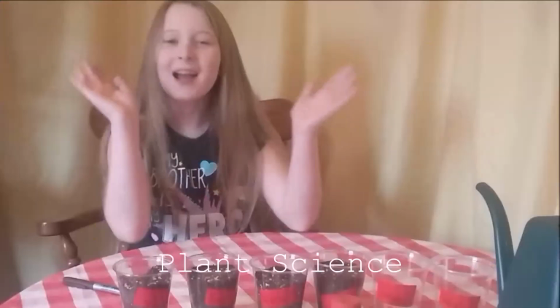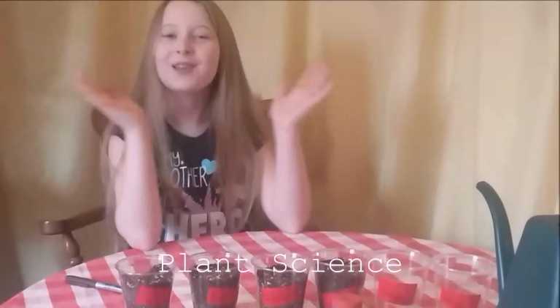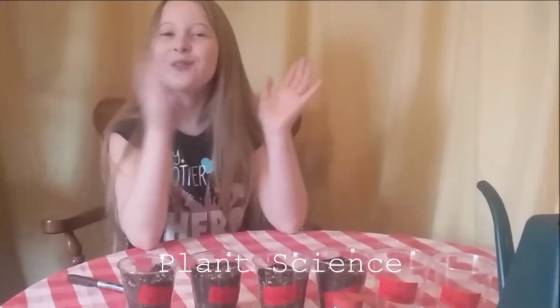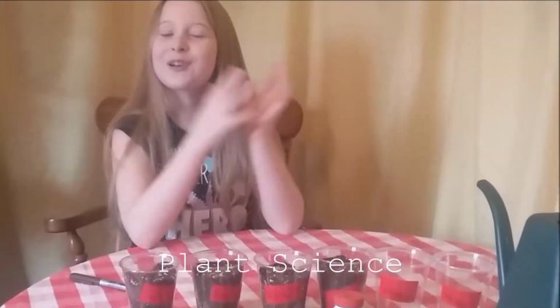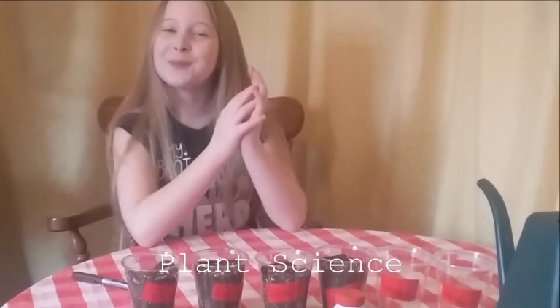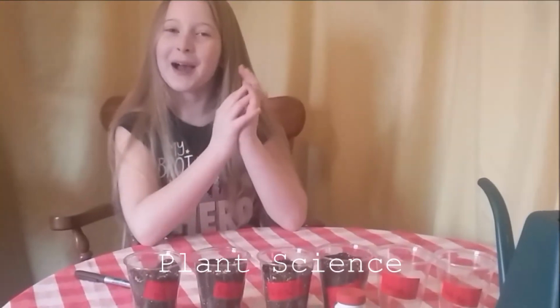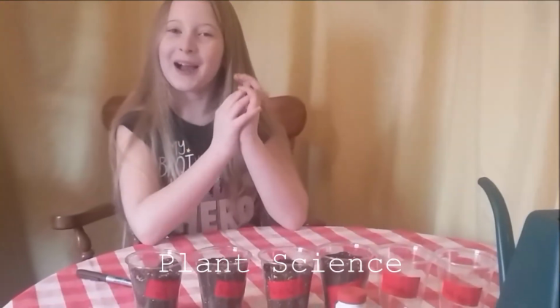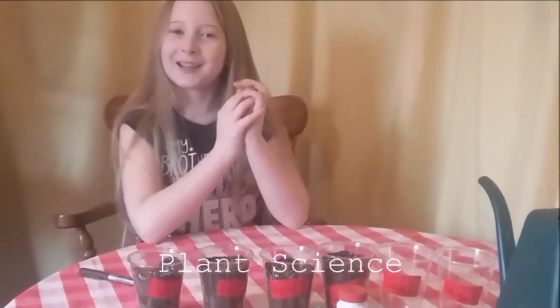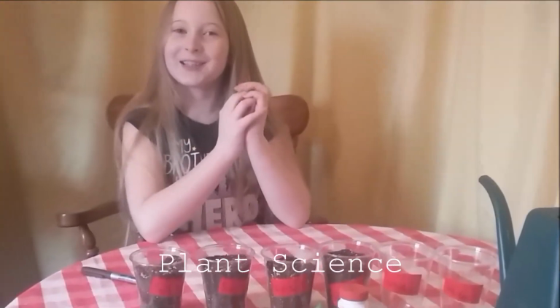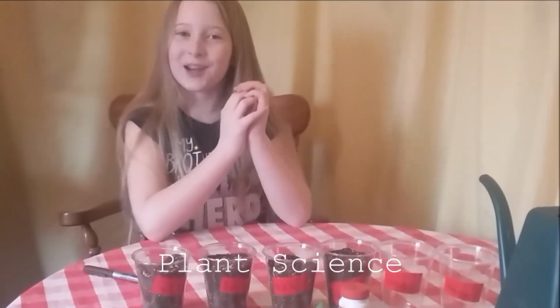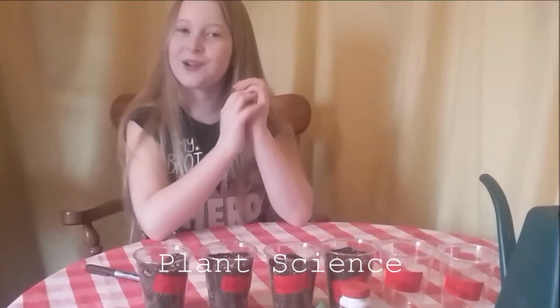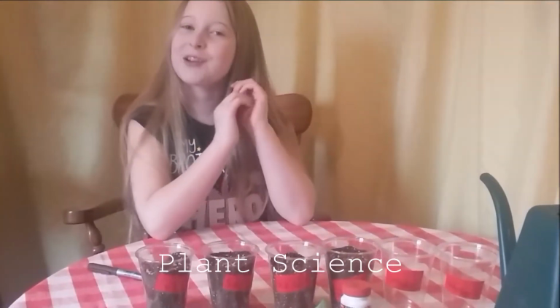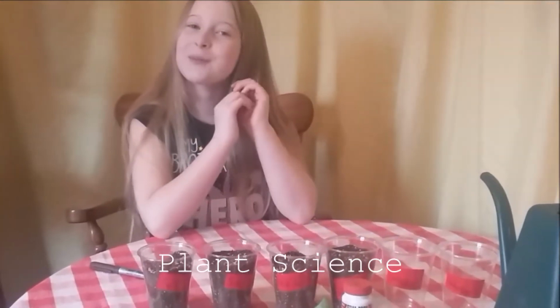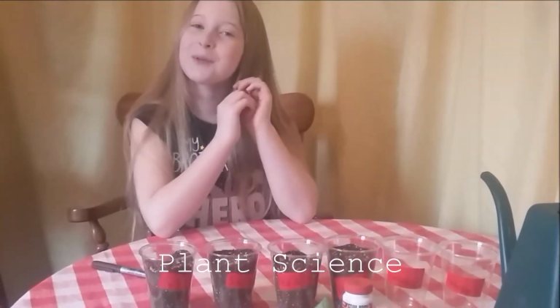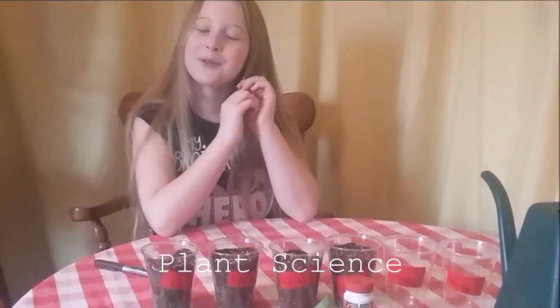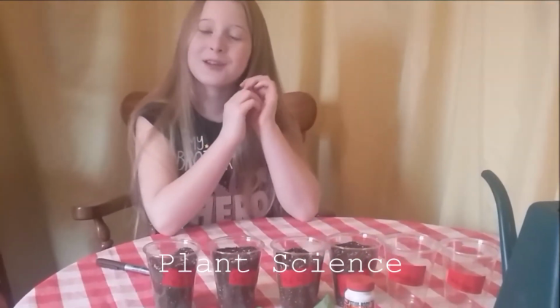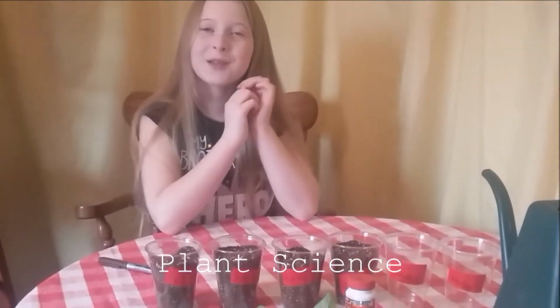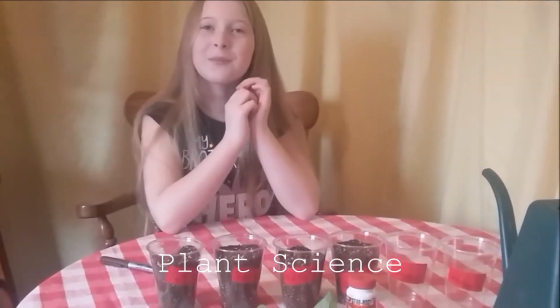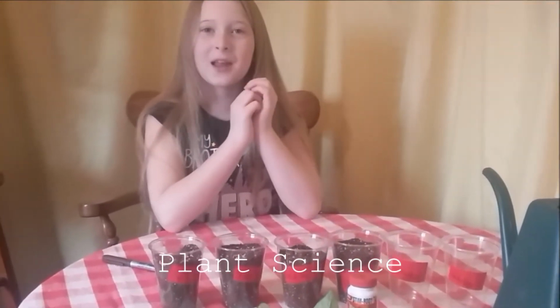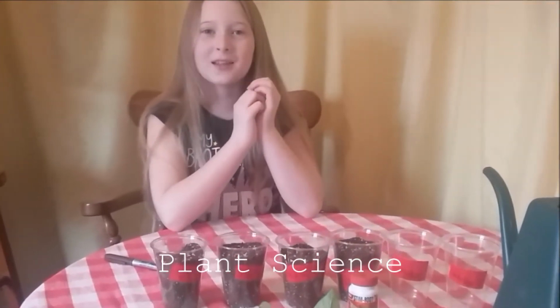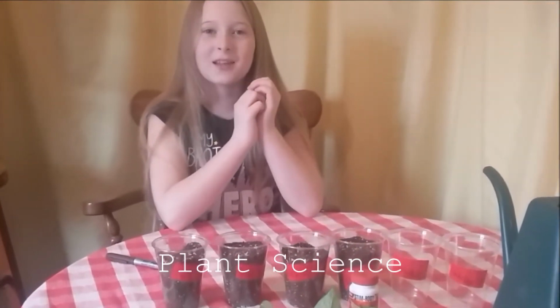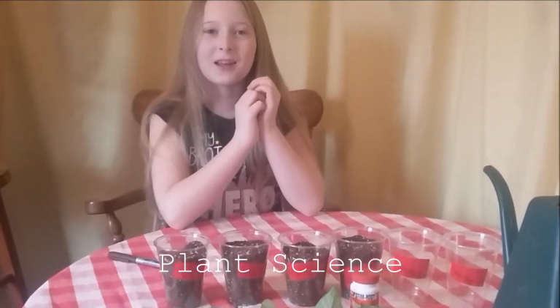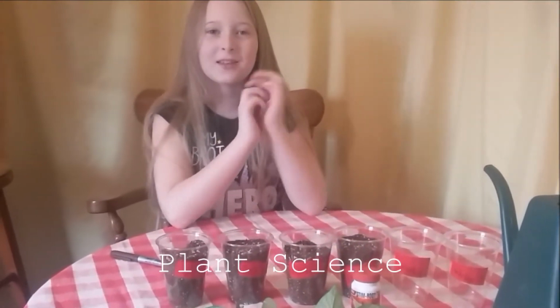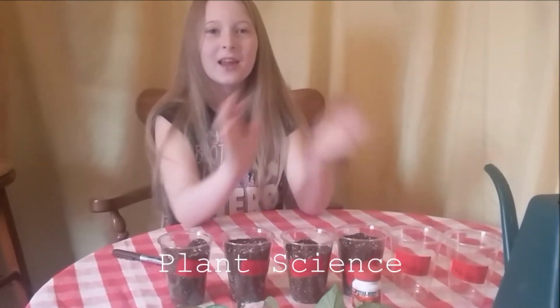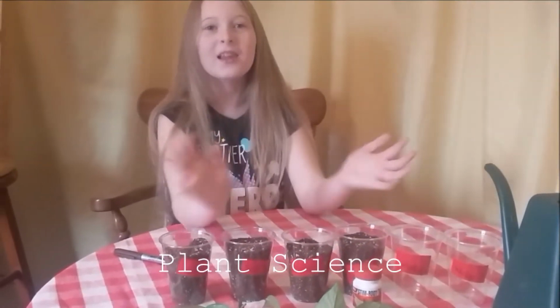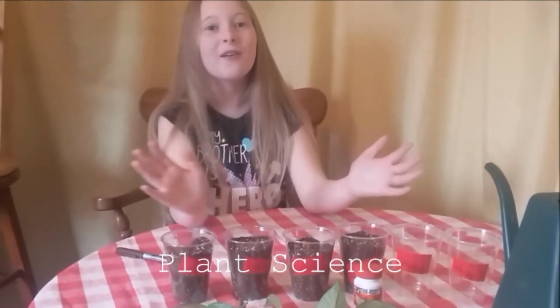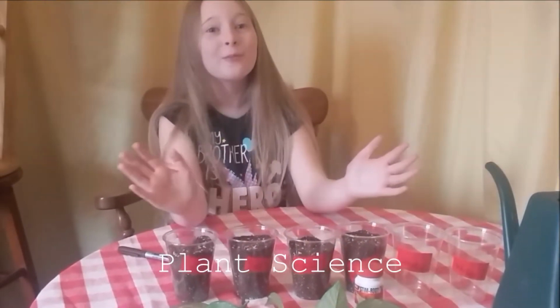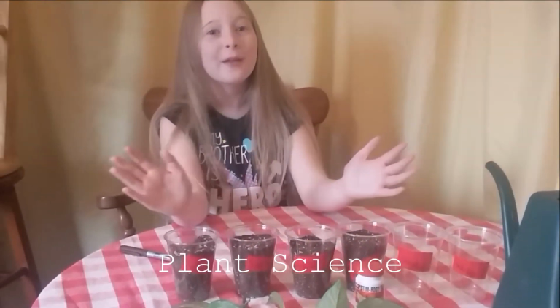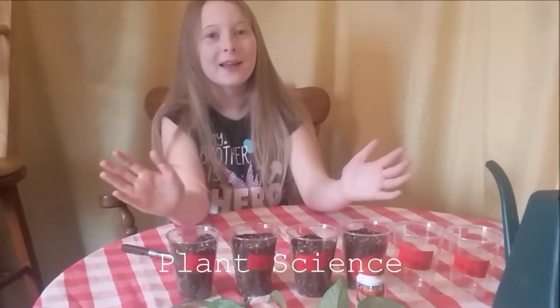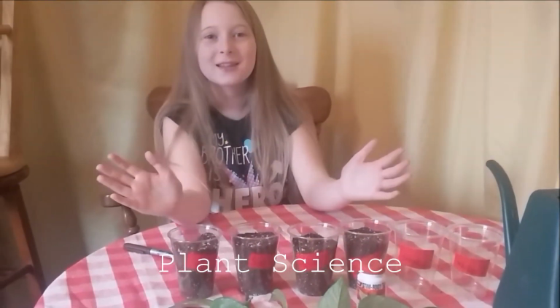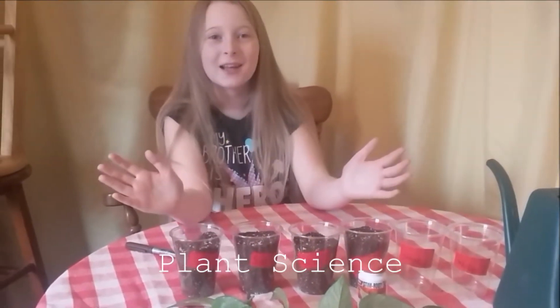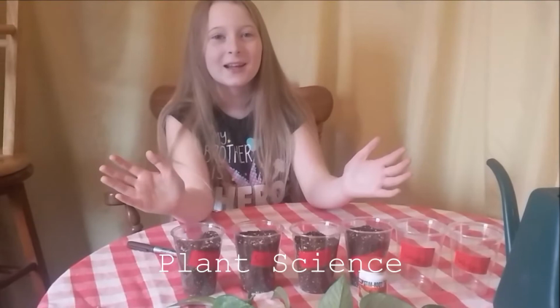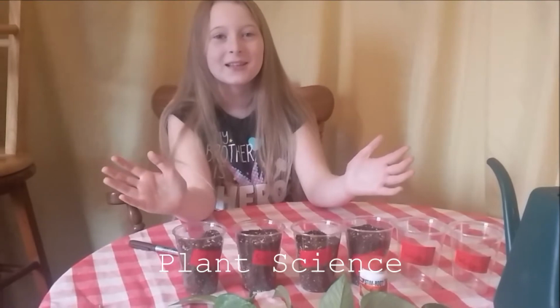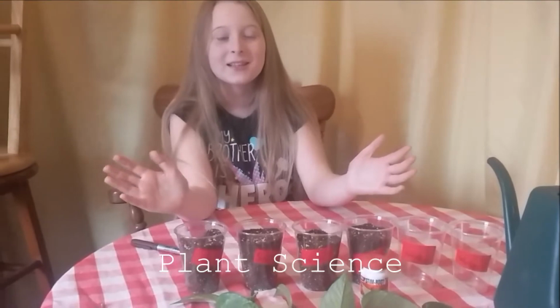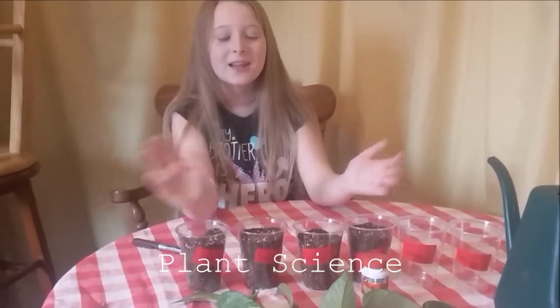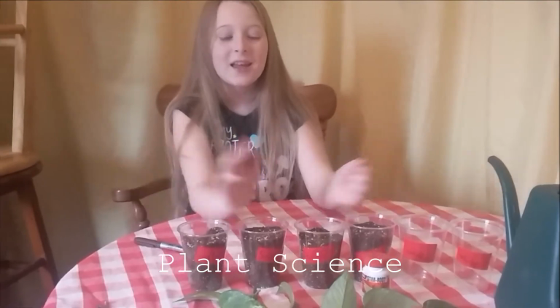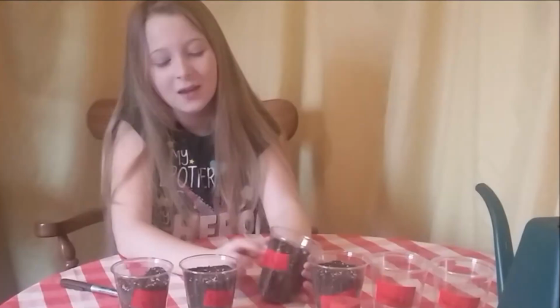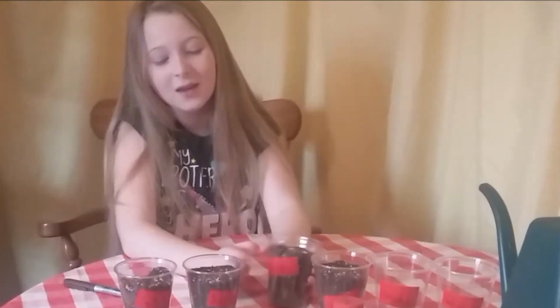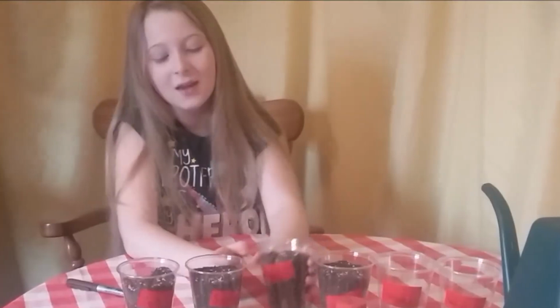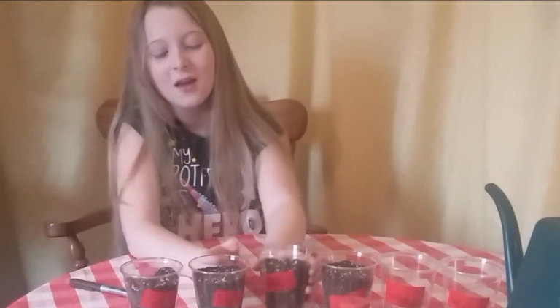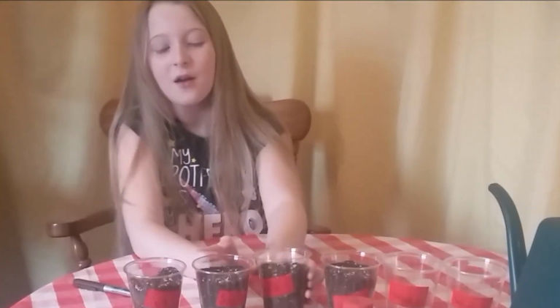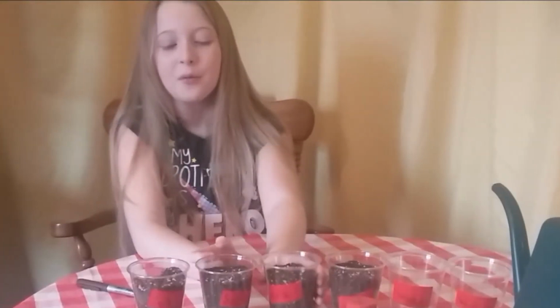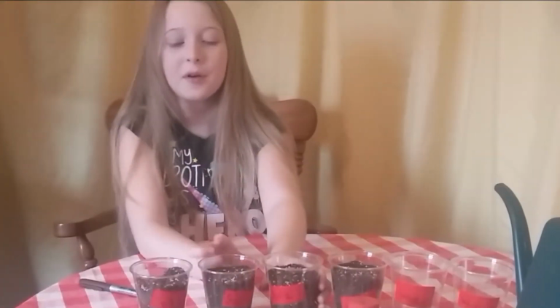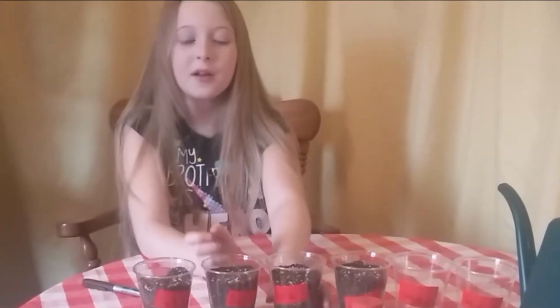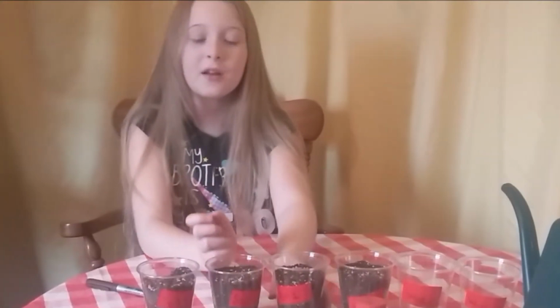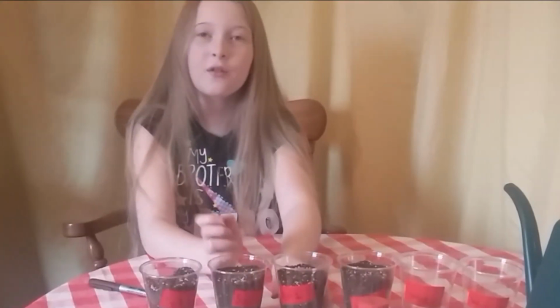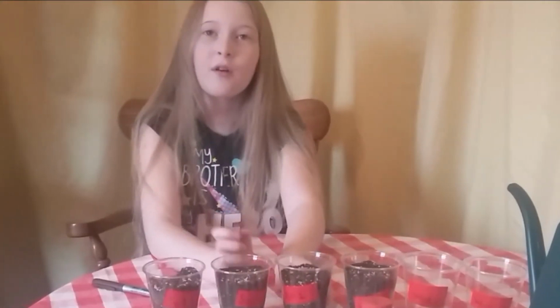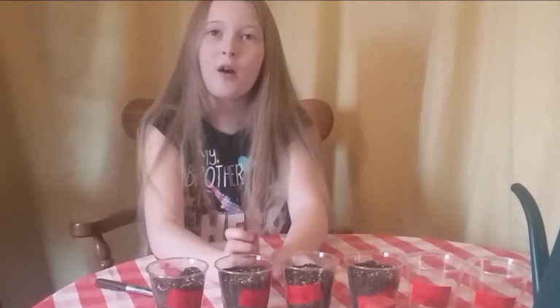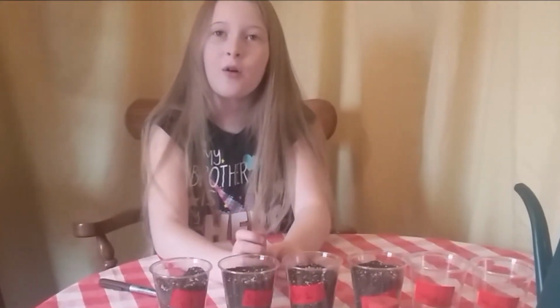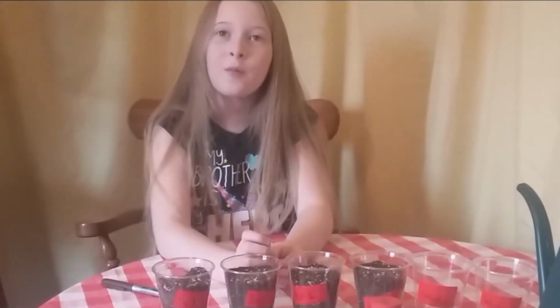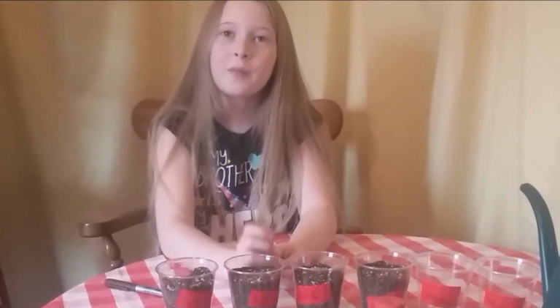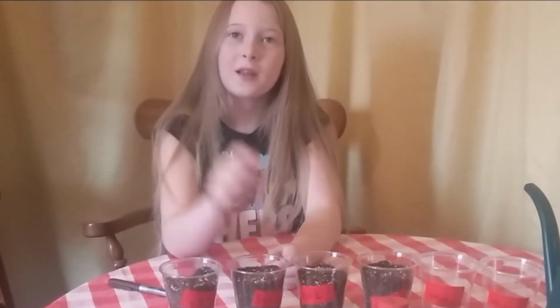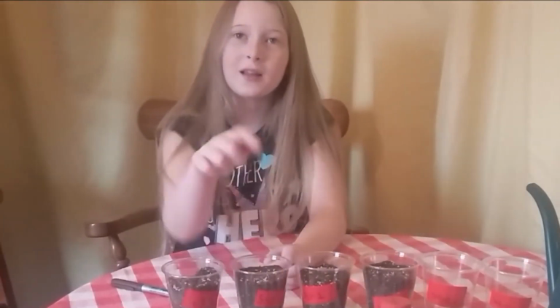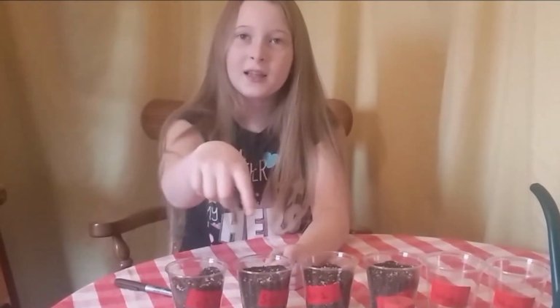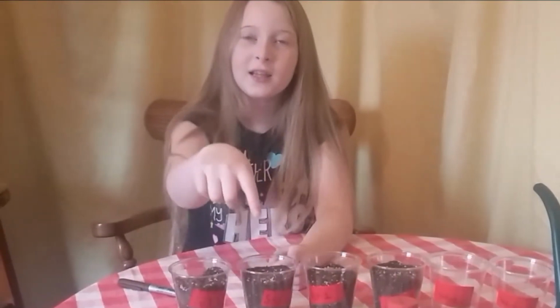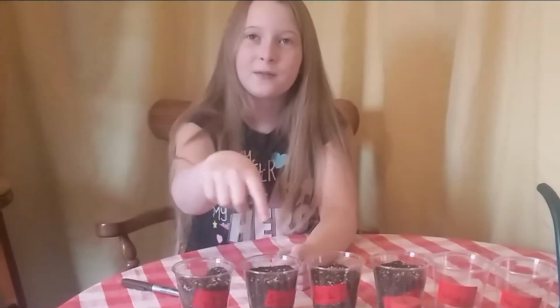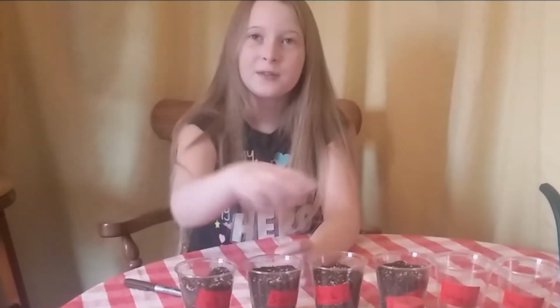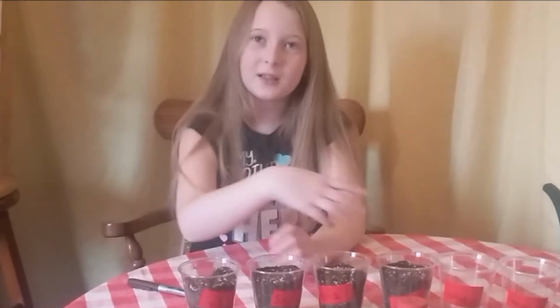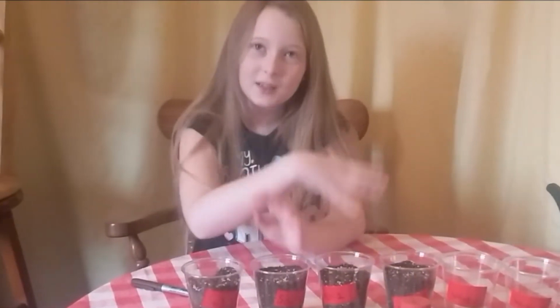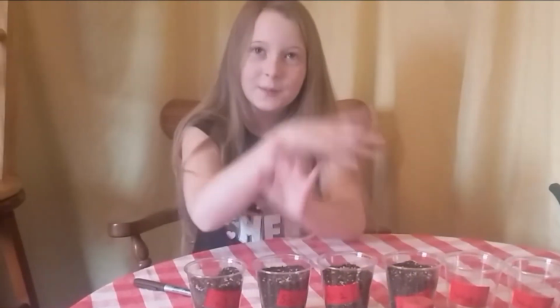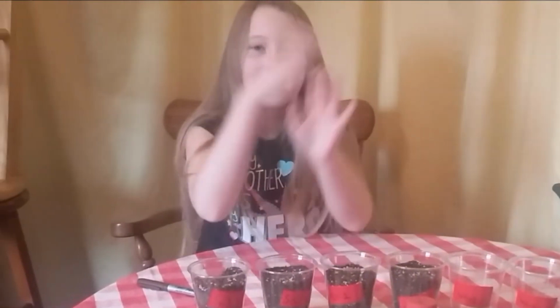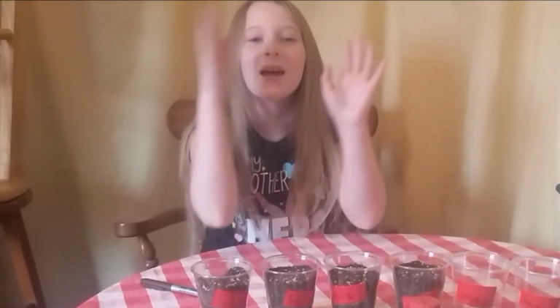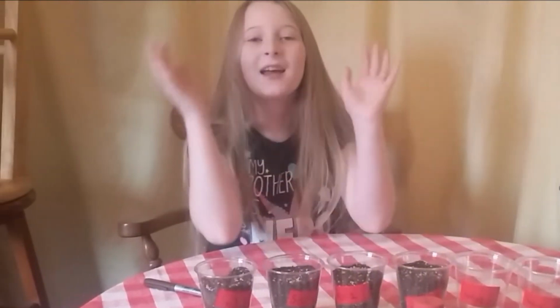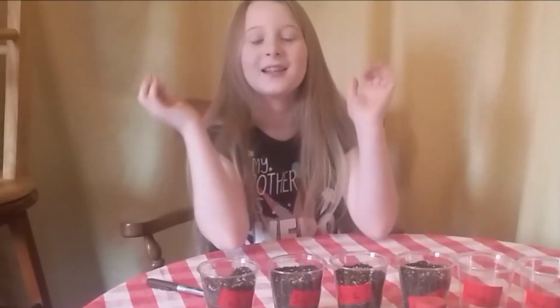Welcome back. Today we're going to be doing some plant sides. I love plant sides. We're going to grow leaves into plants.